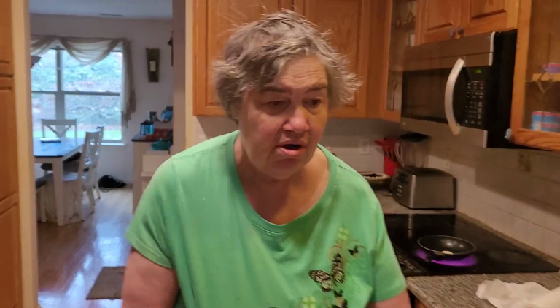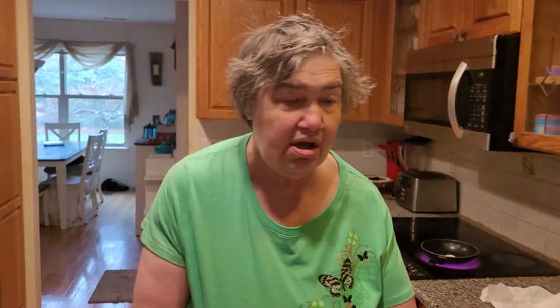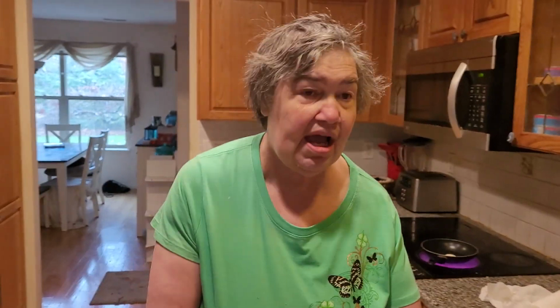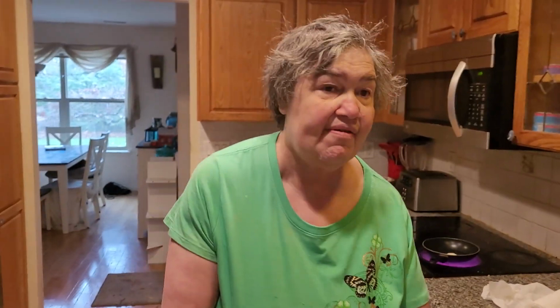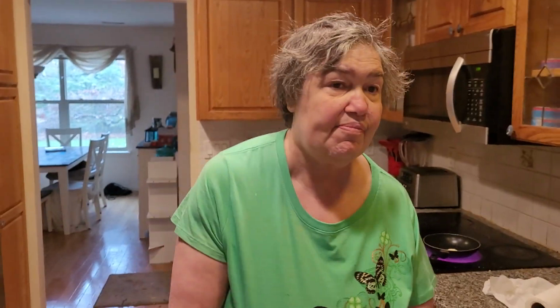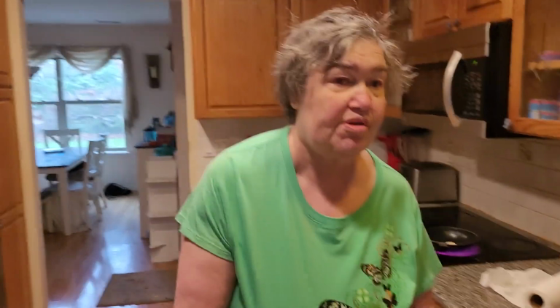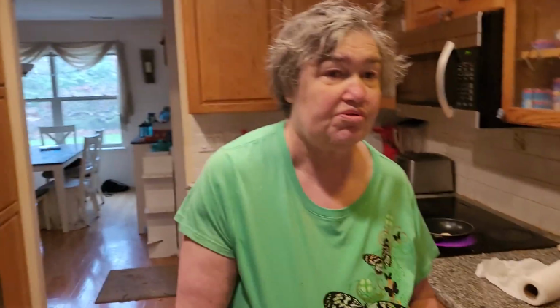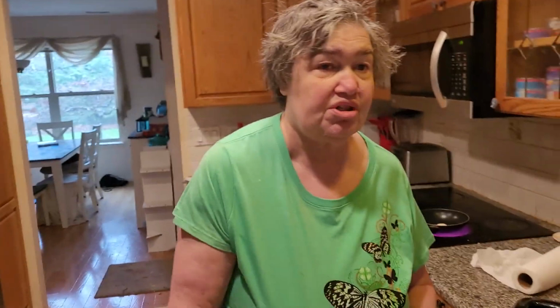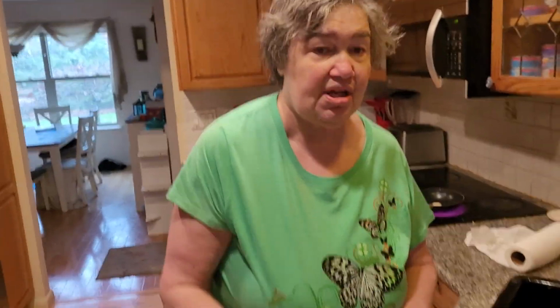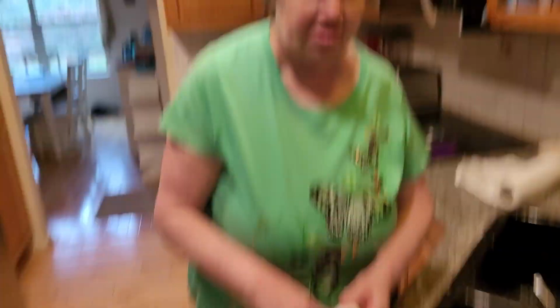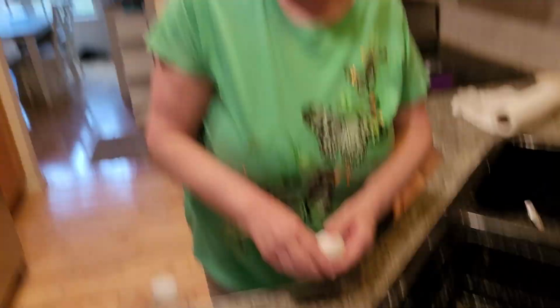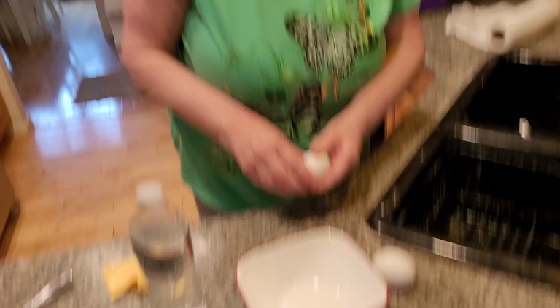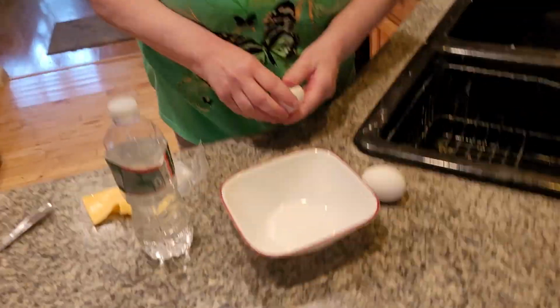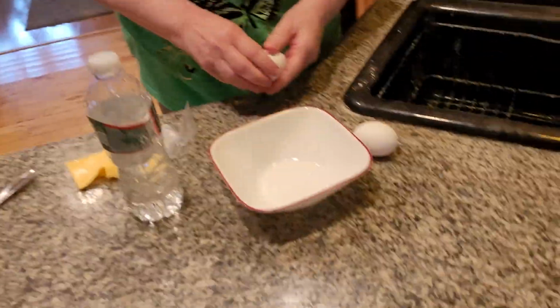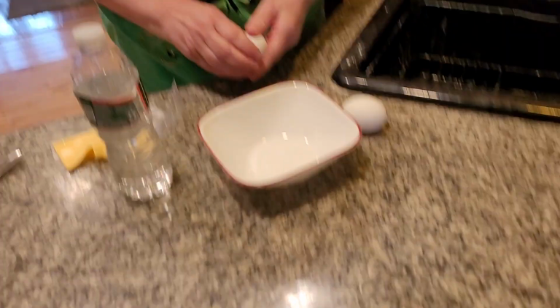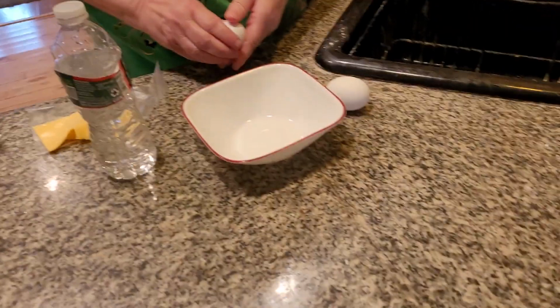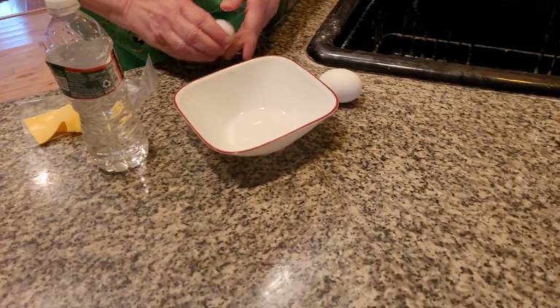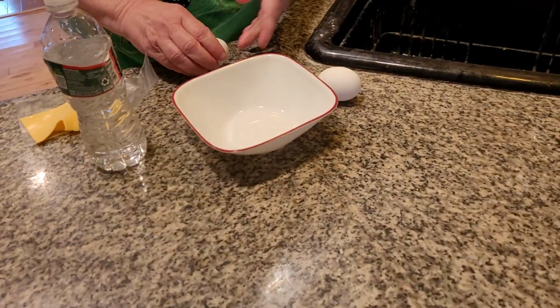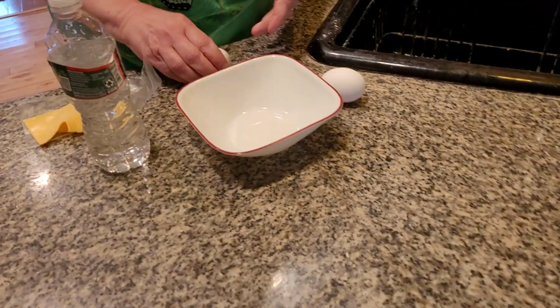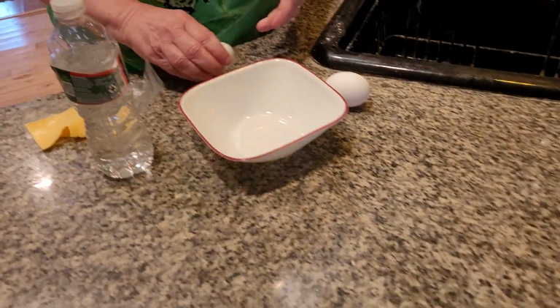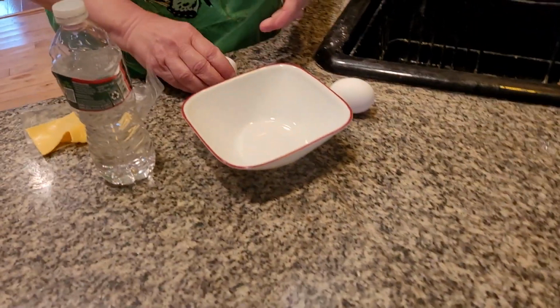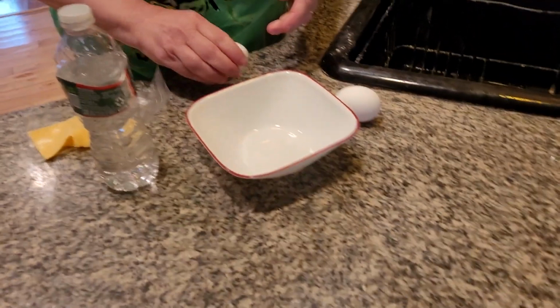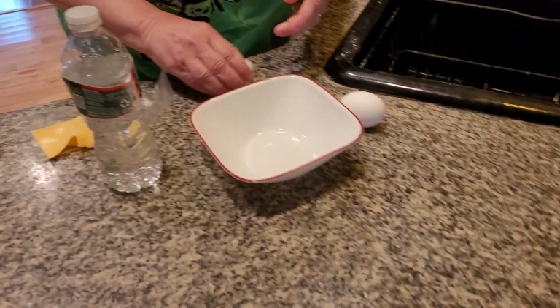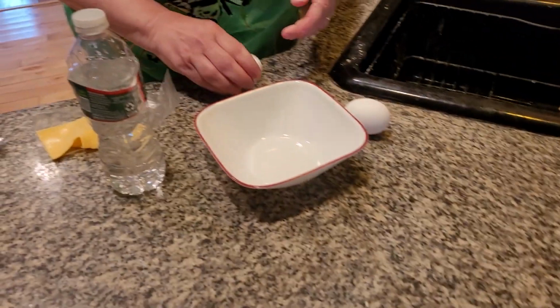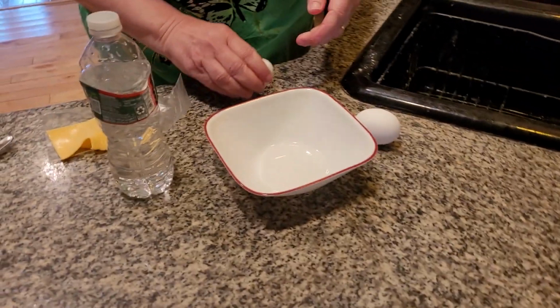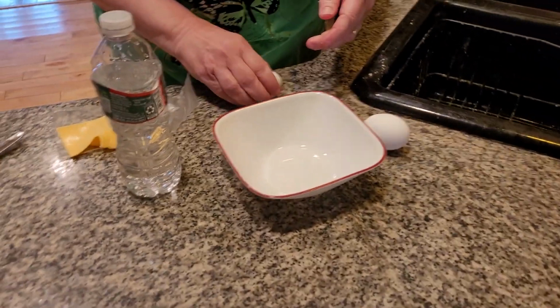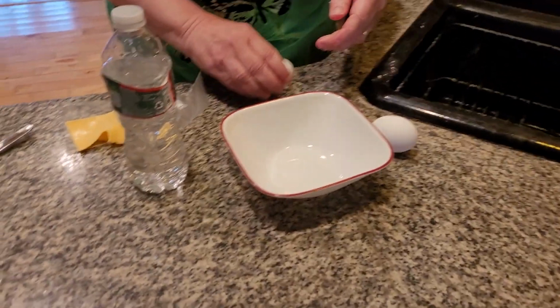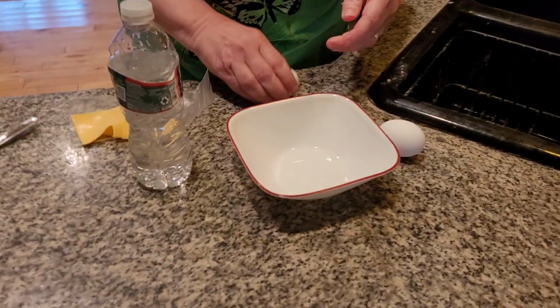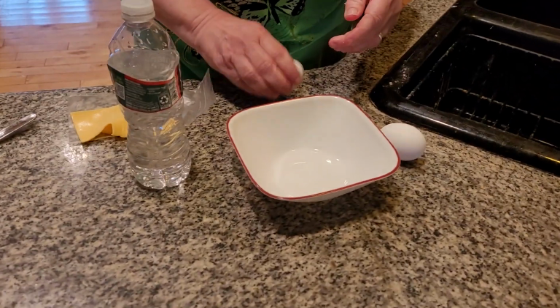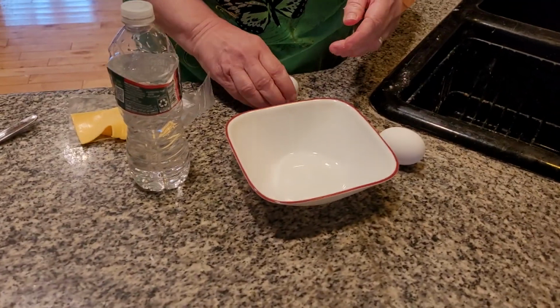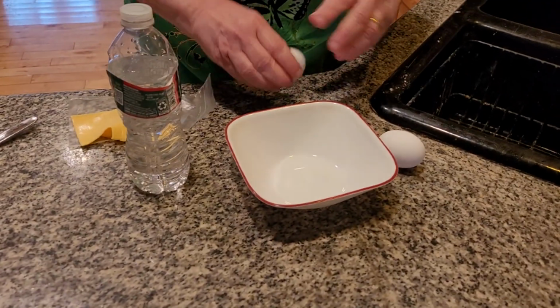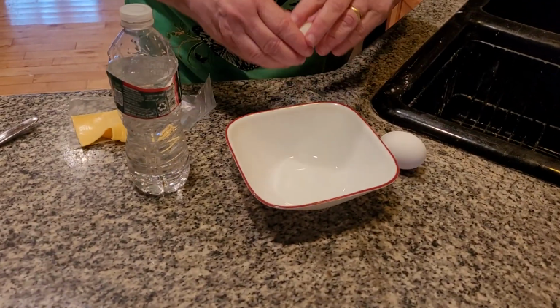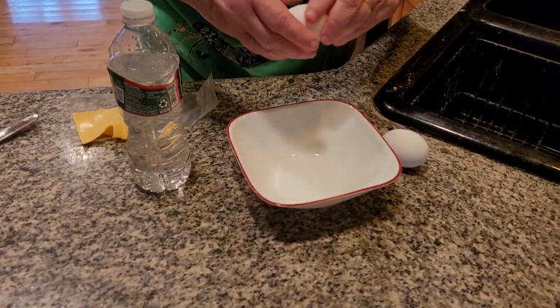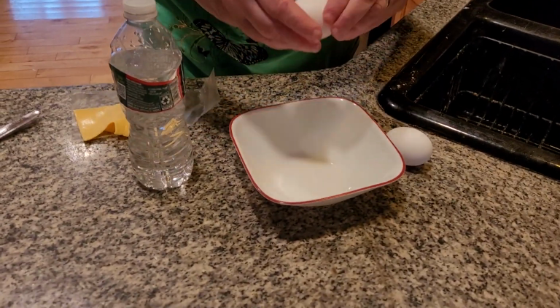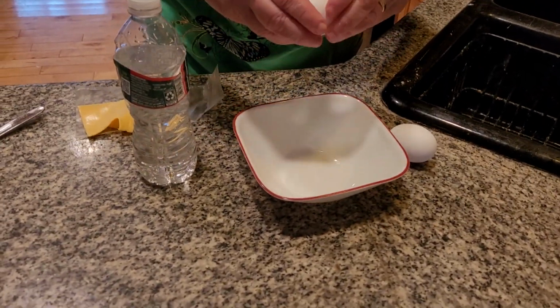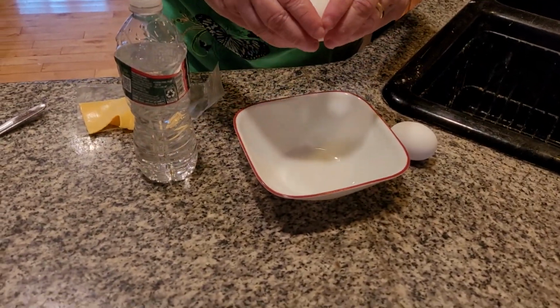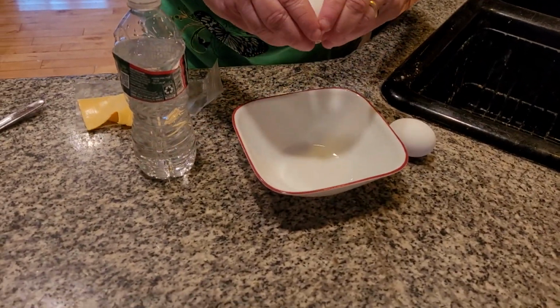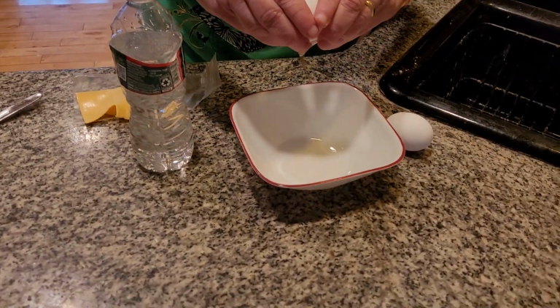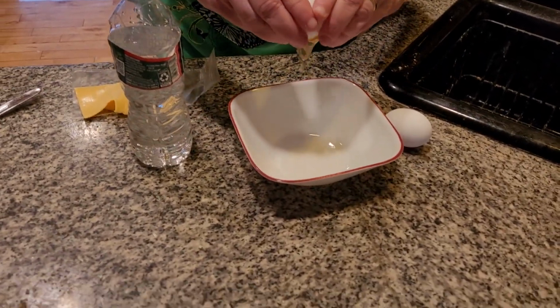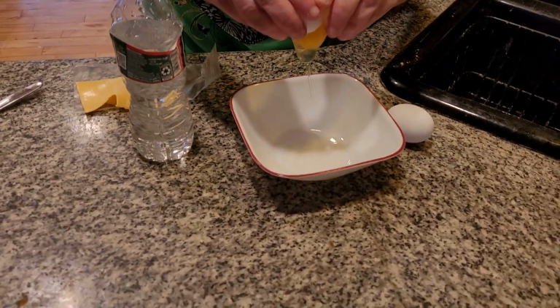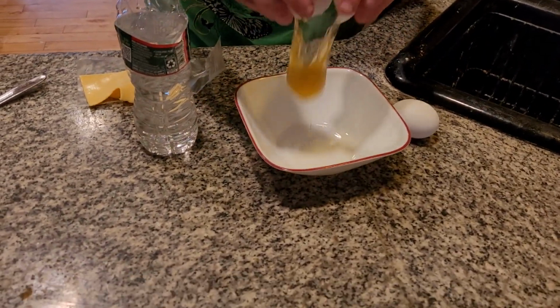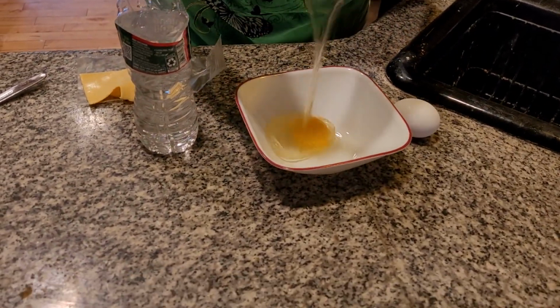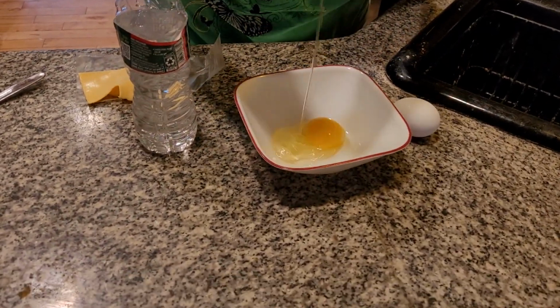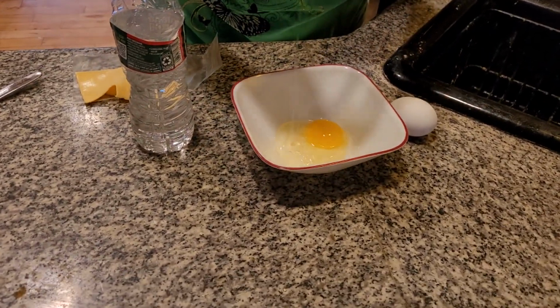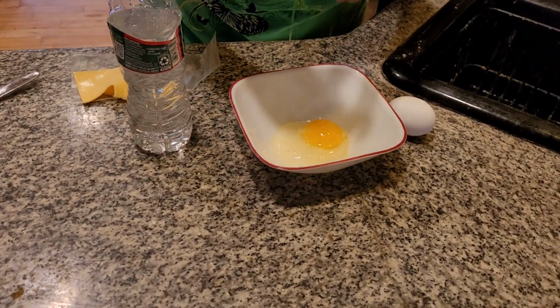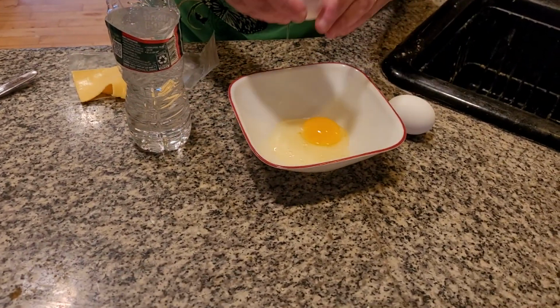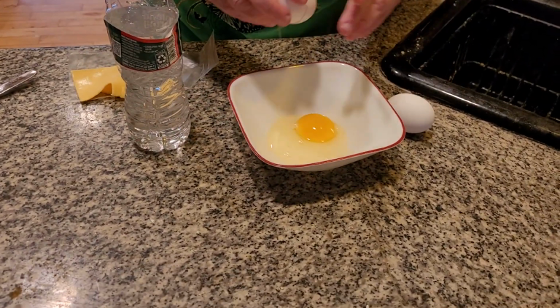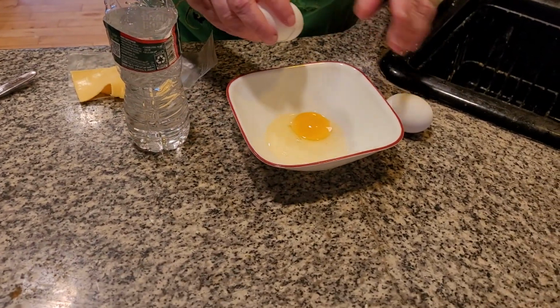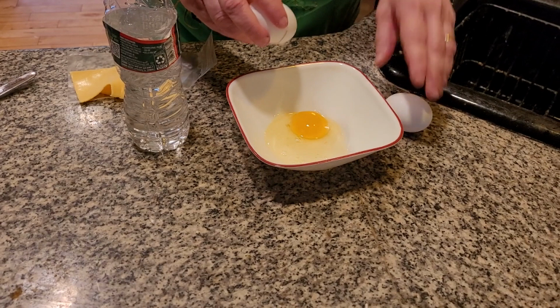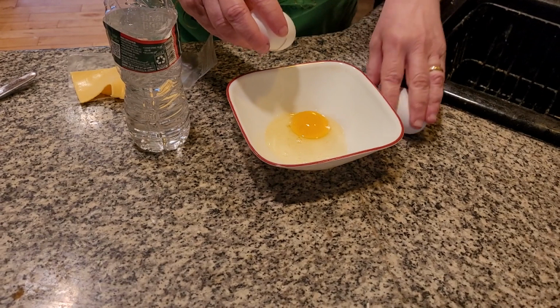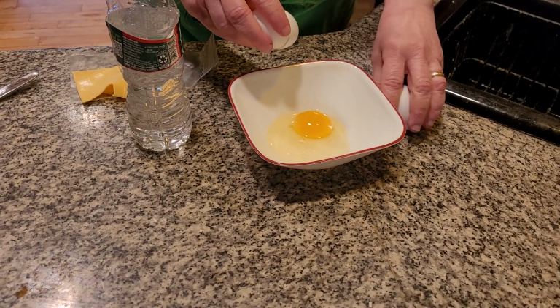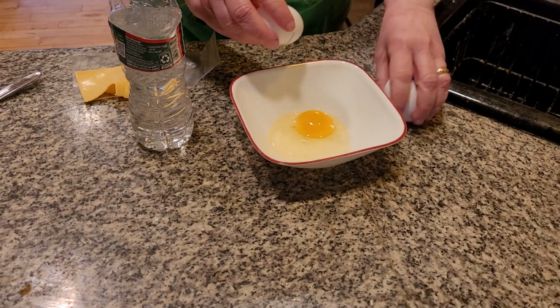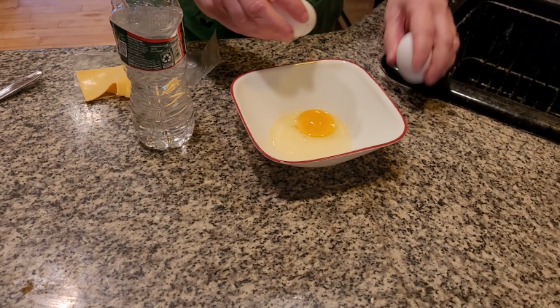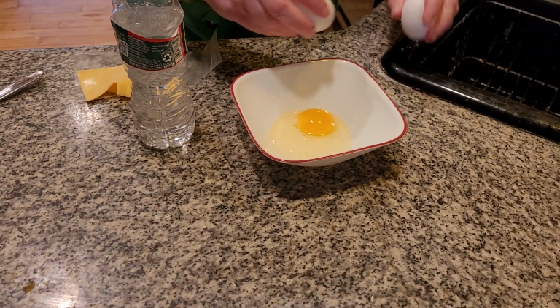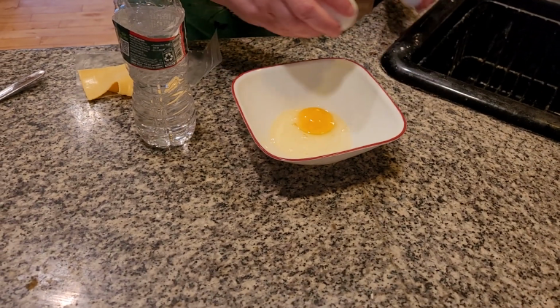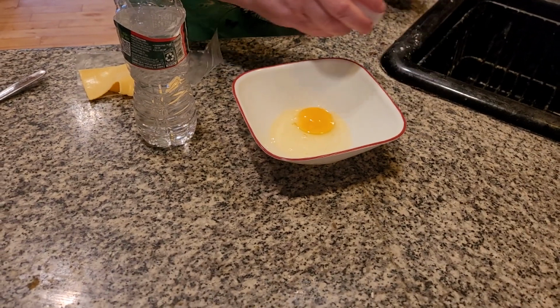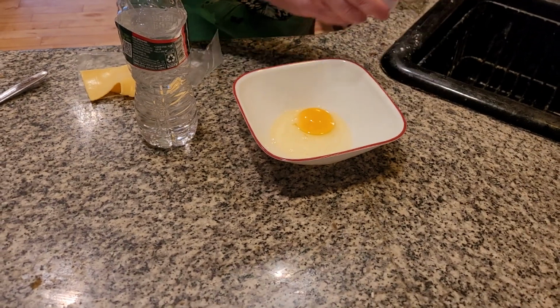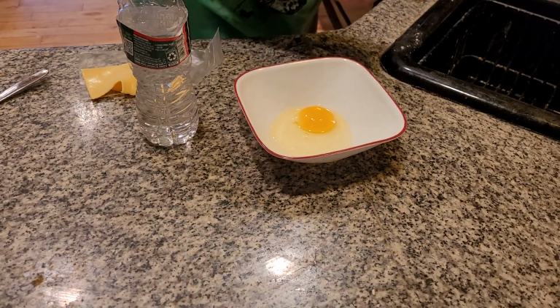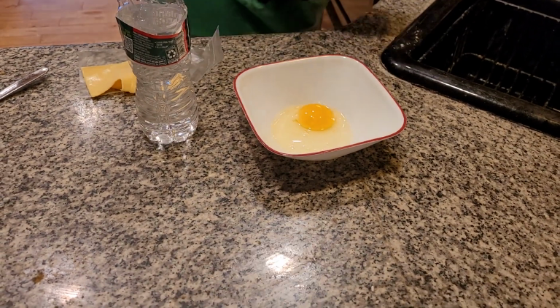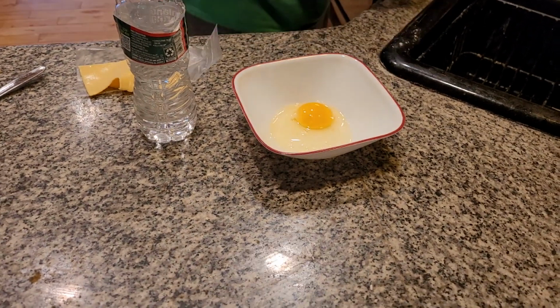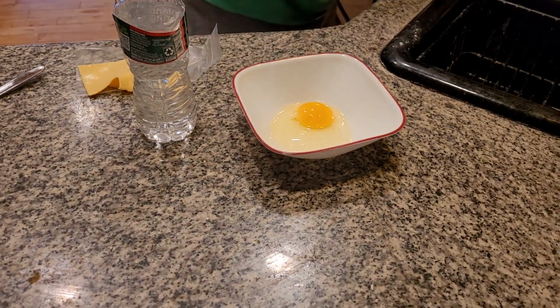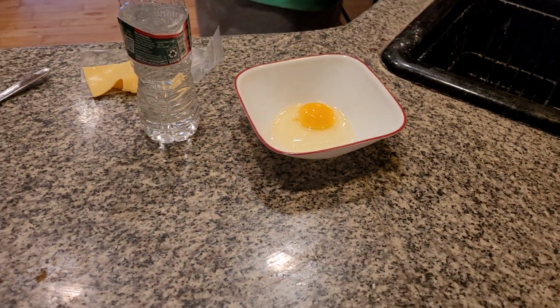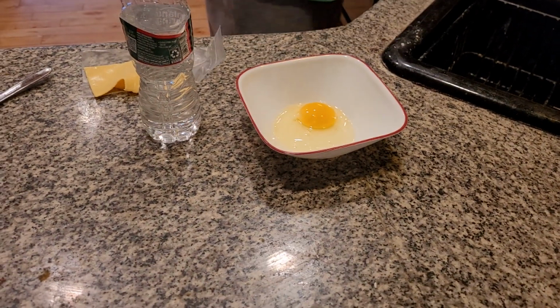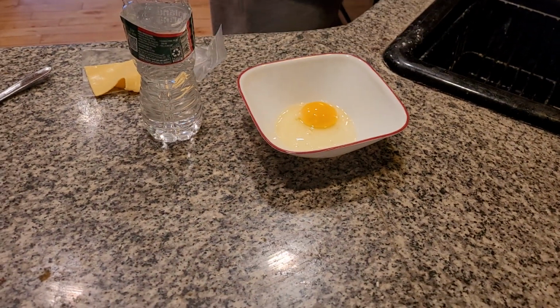Well, hi everybody. Today it is absolutely pouring rain. I'm going to make a delicious, rich, fluffy cheese omelet.